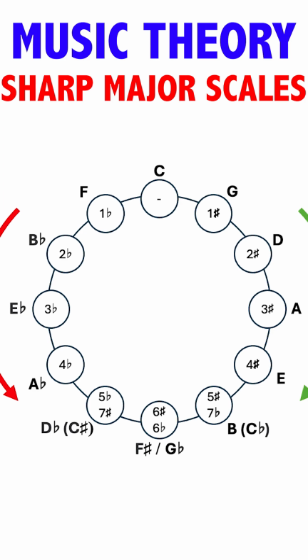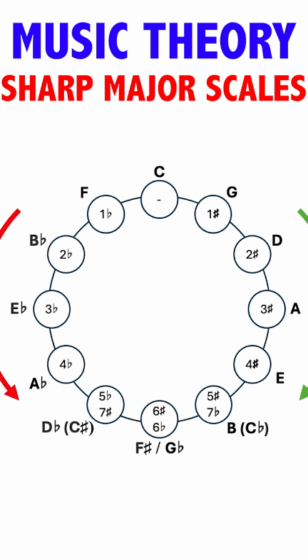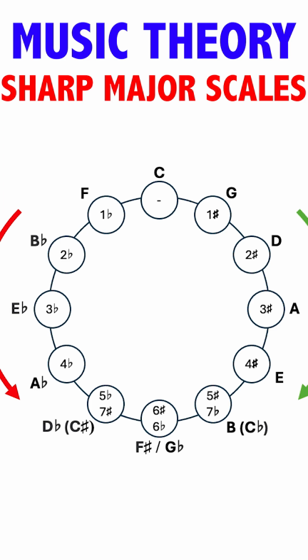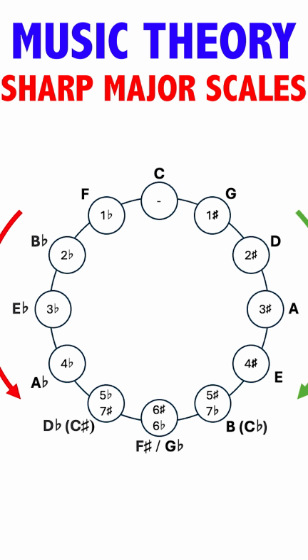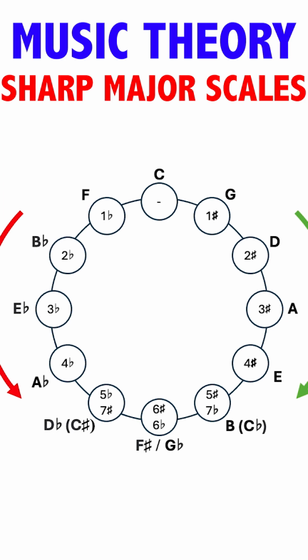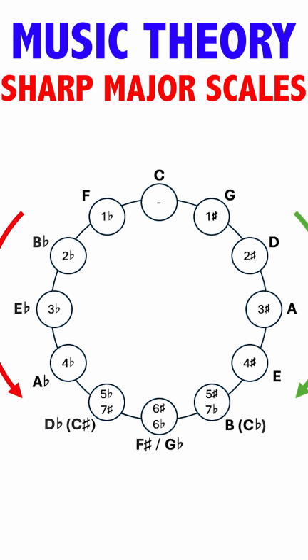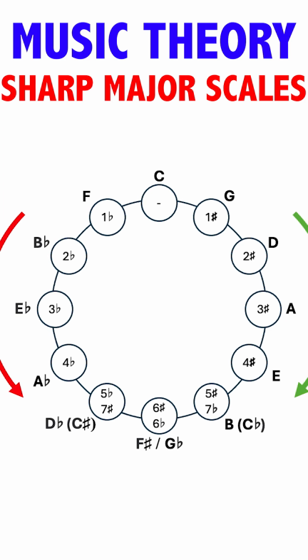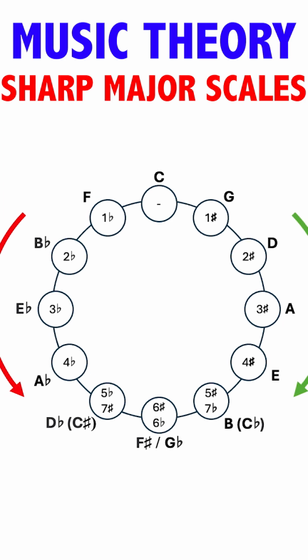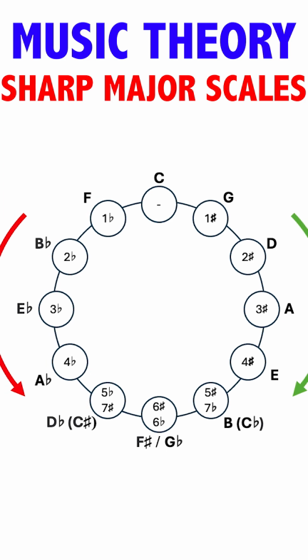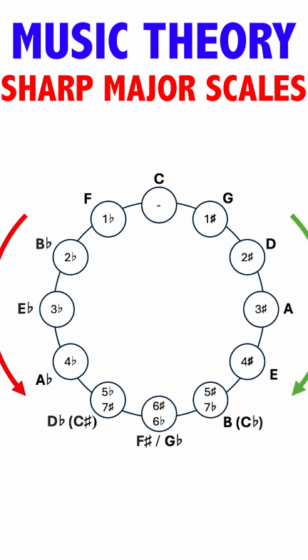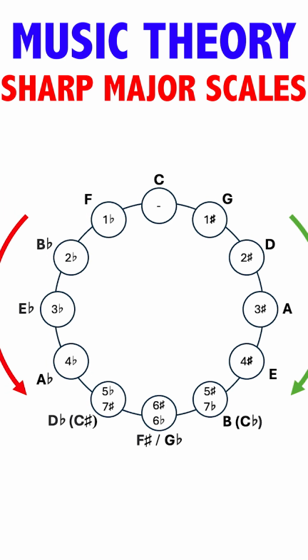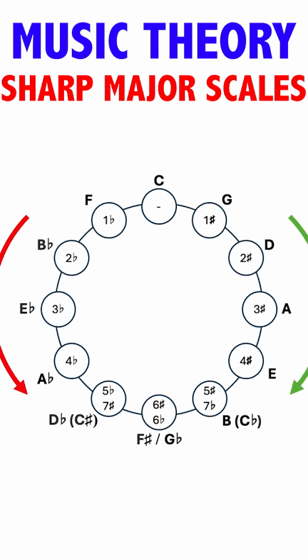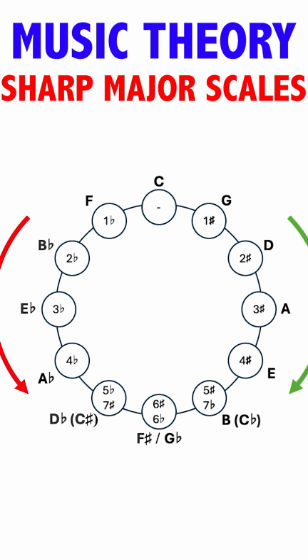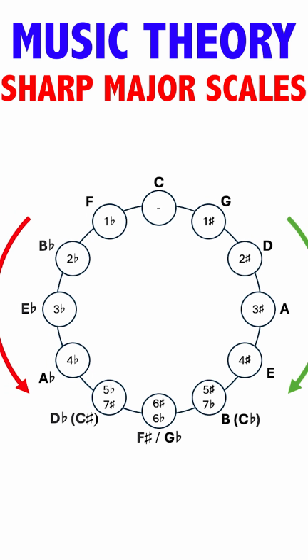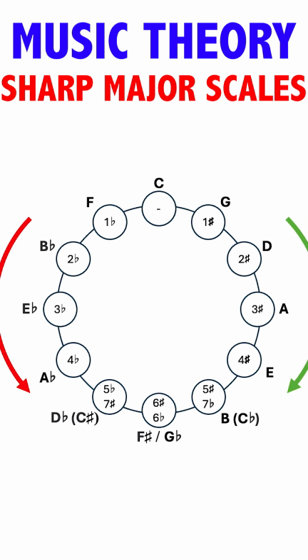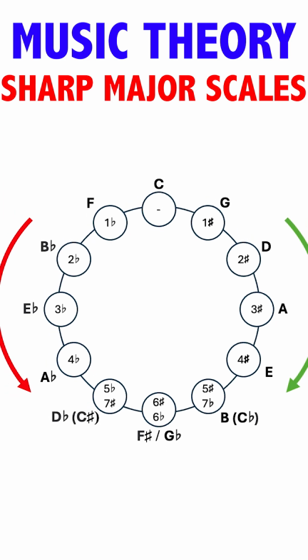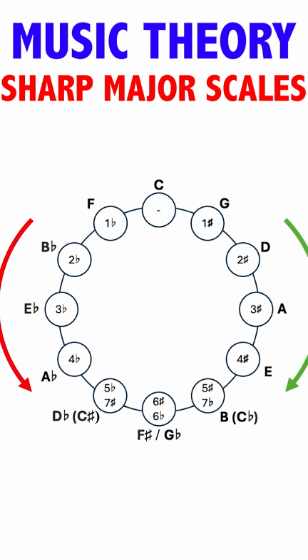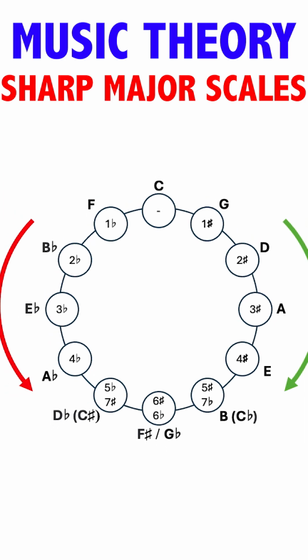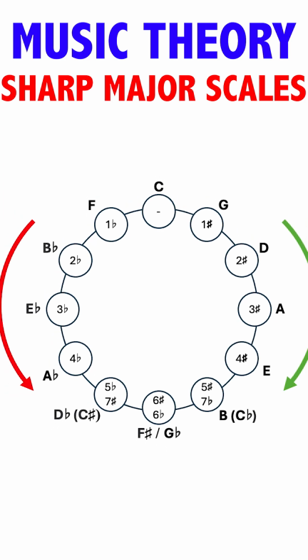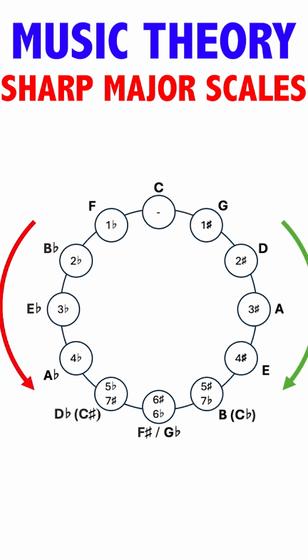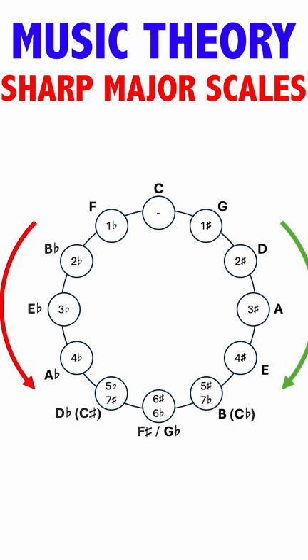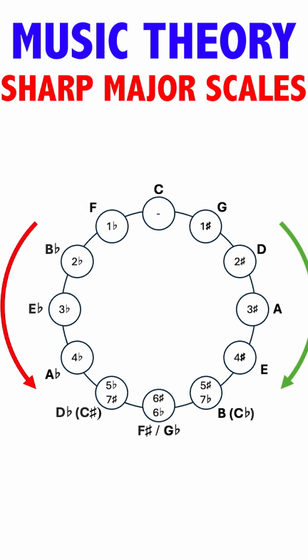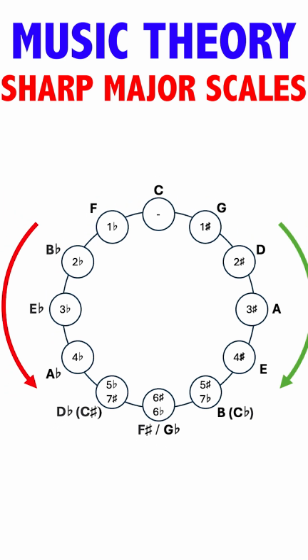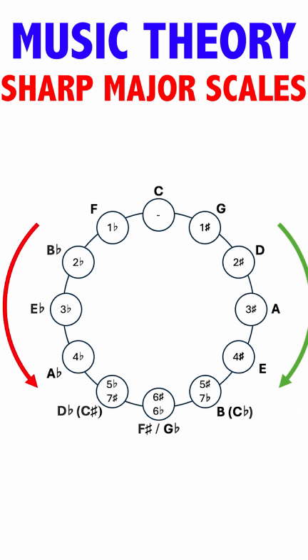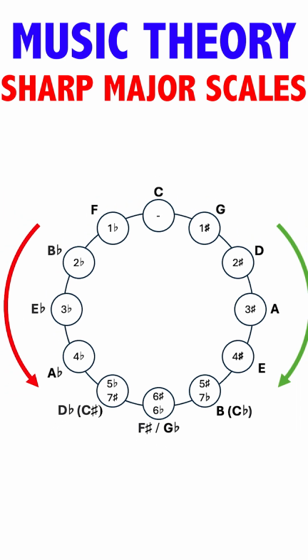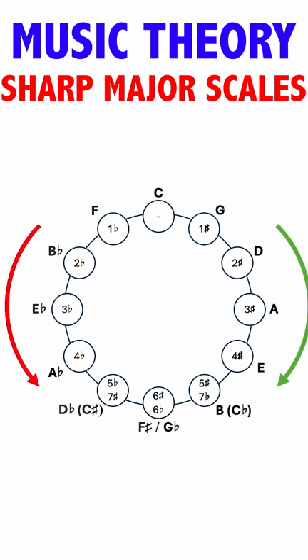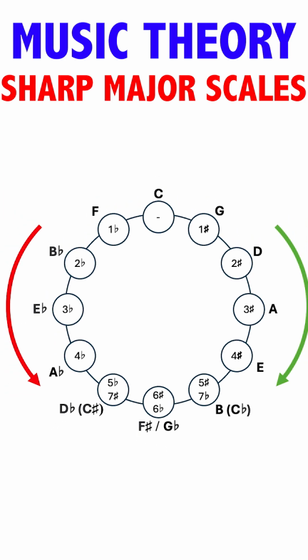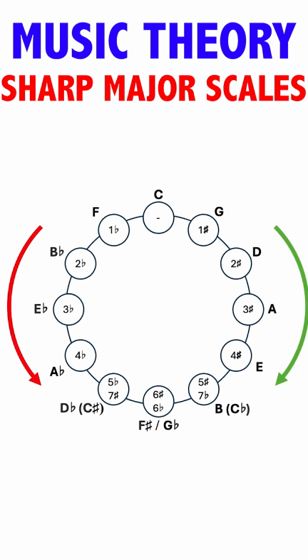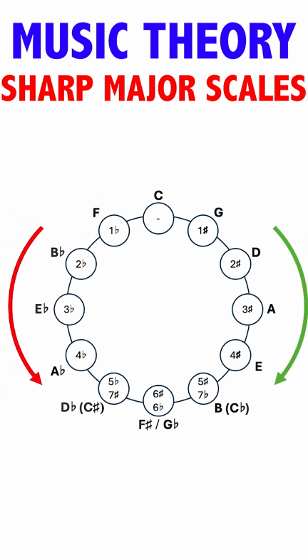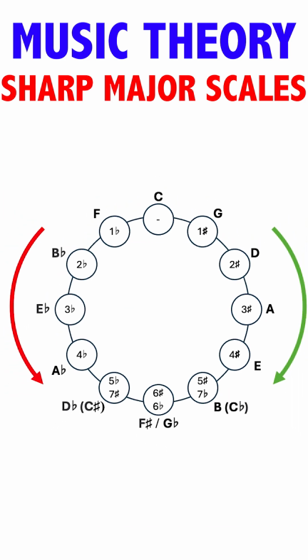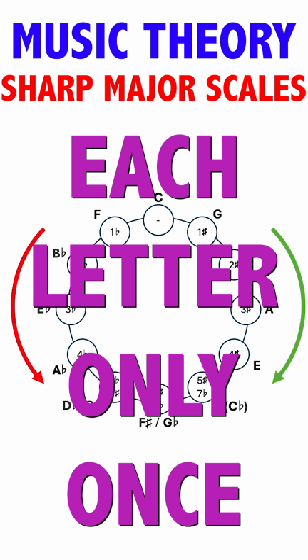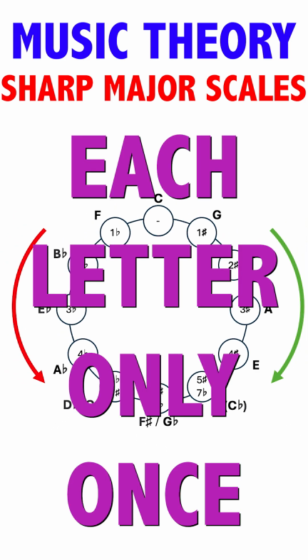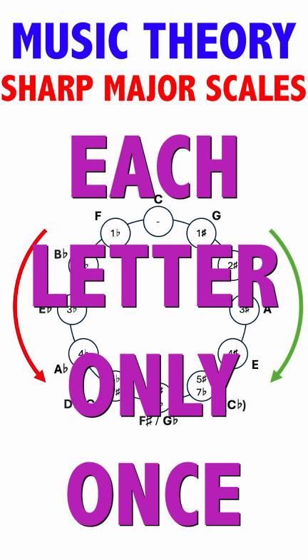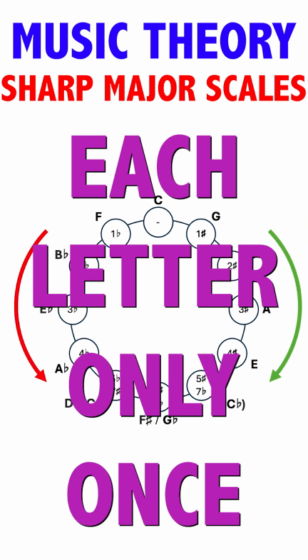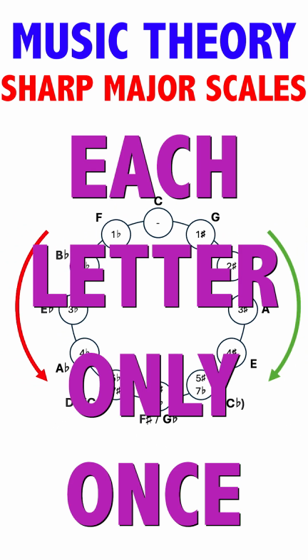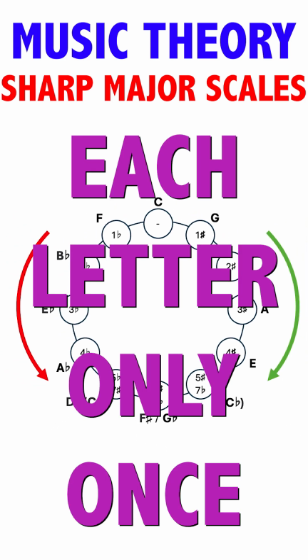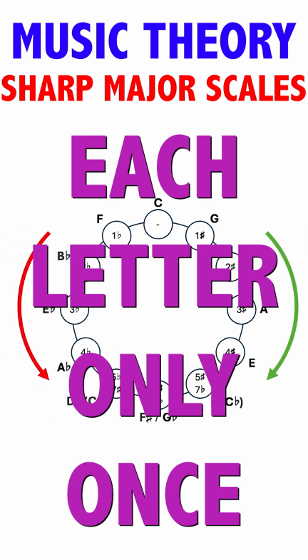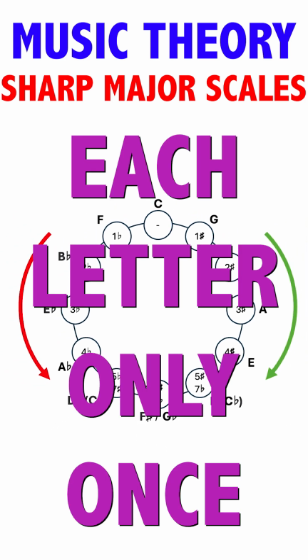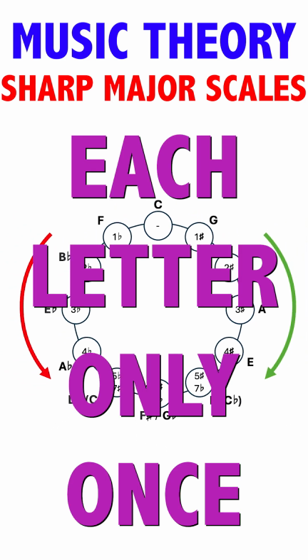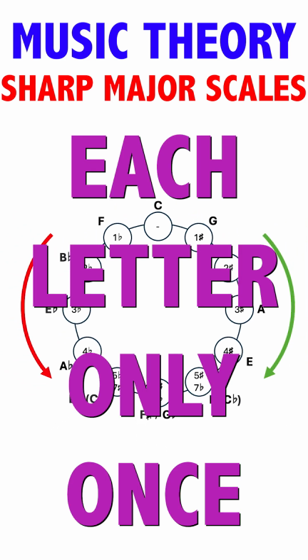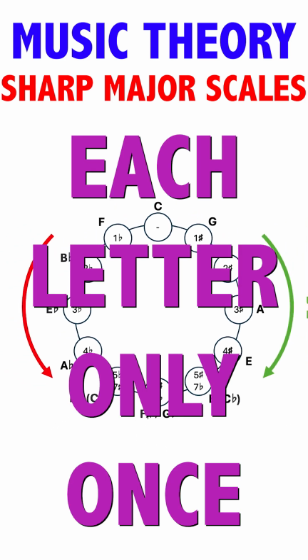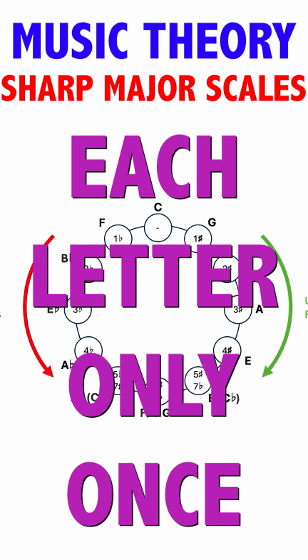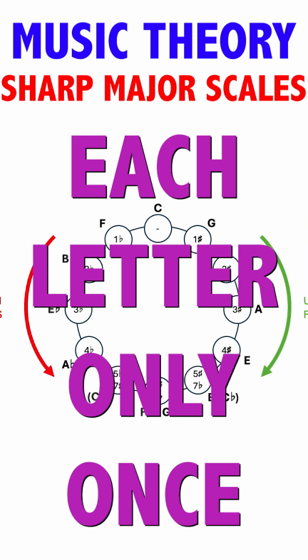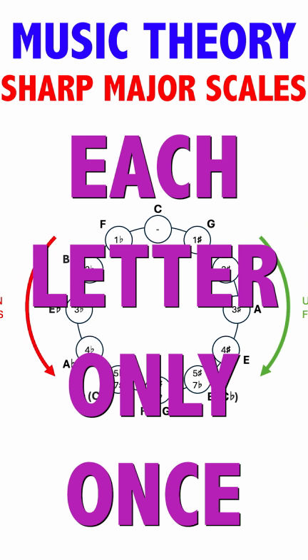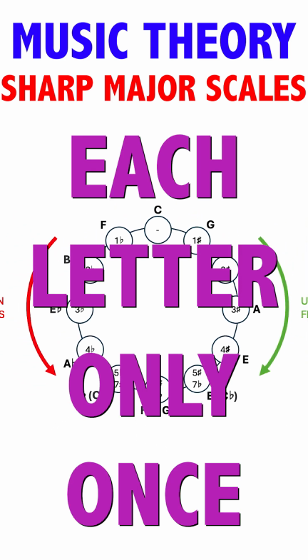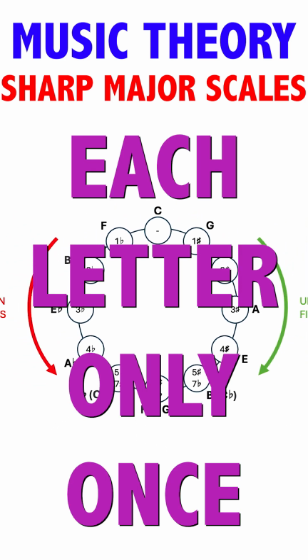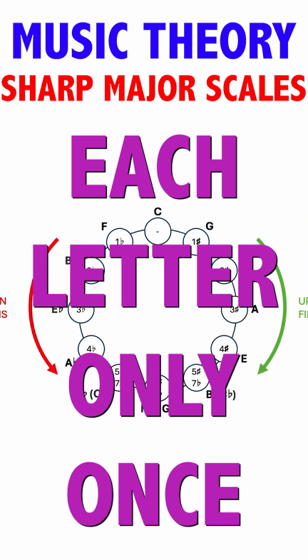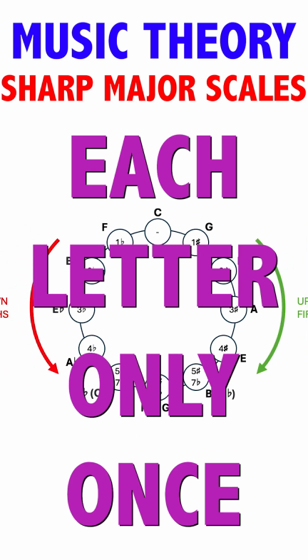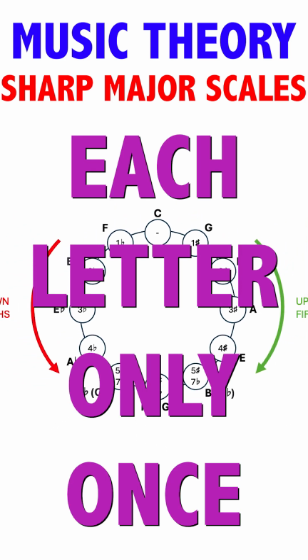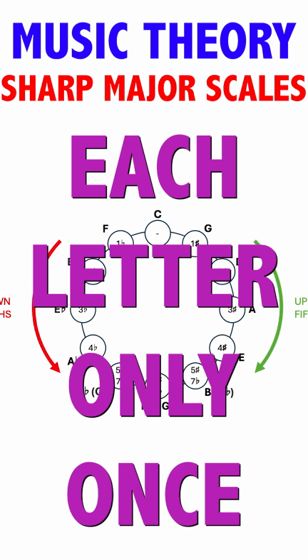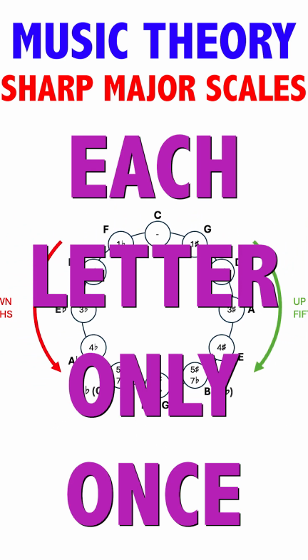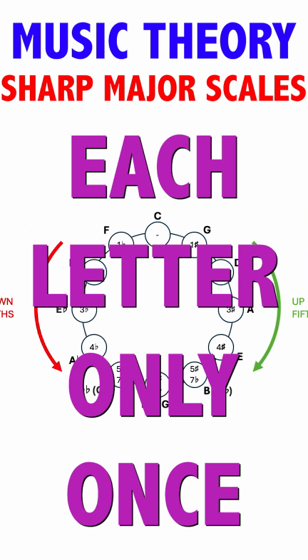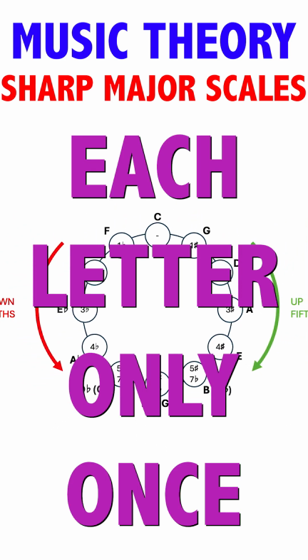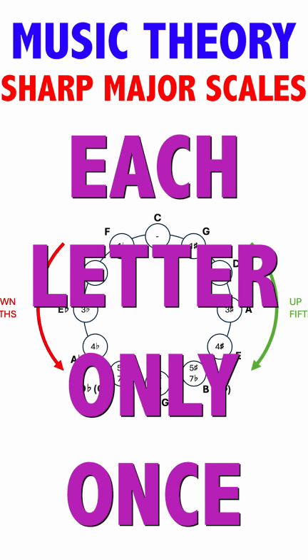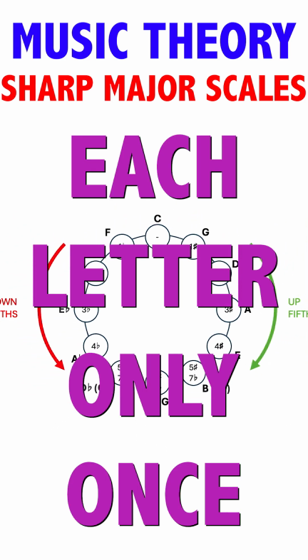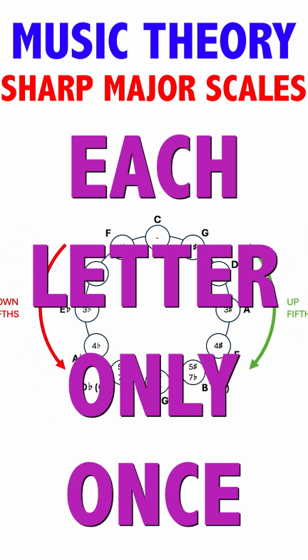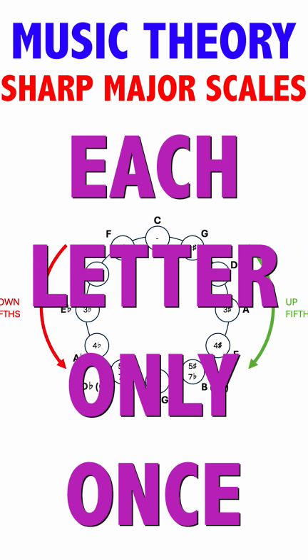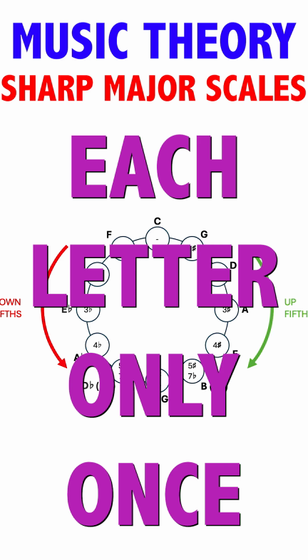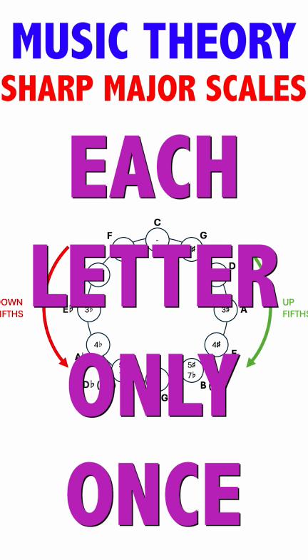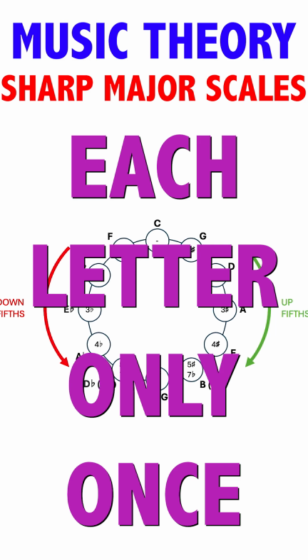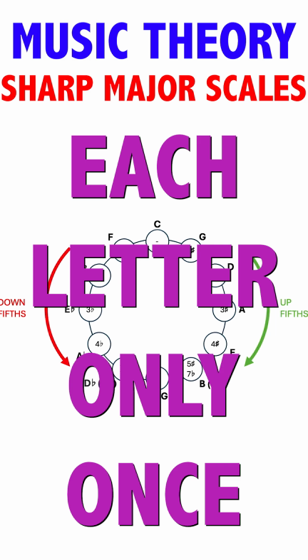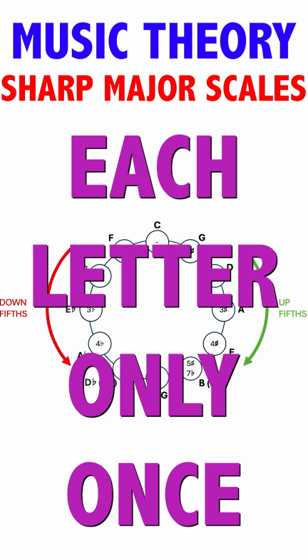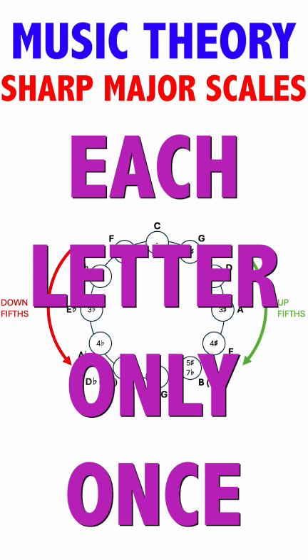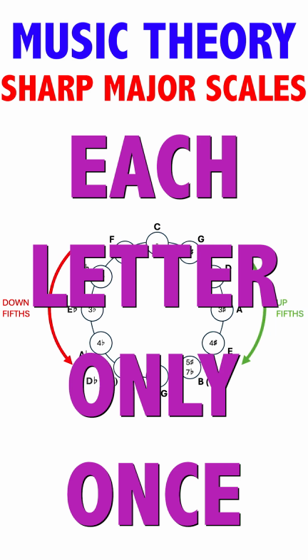To build all major scales, we need to consider that there's always one letter note per scale degree. Let's build the ones that have sharps.